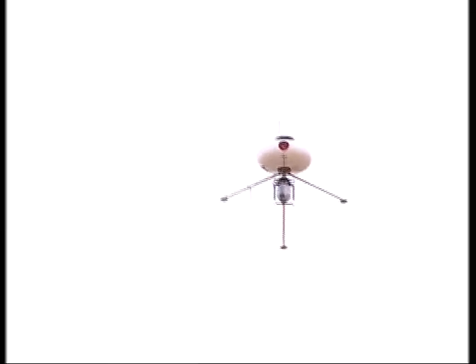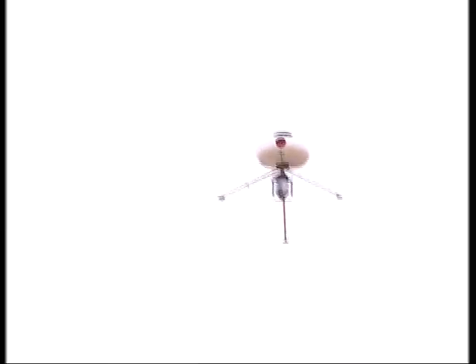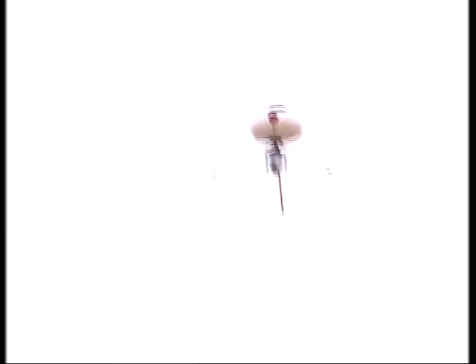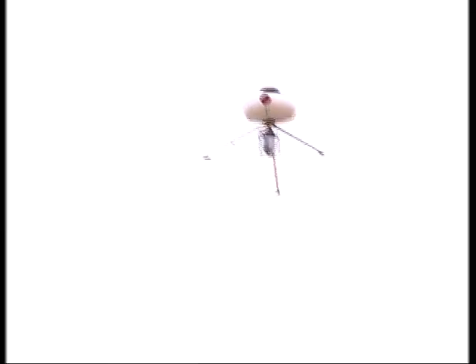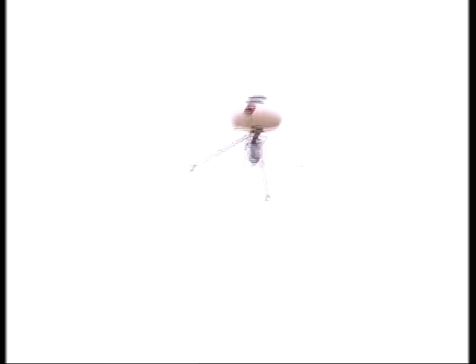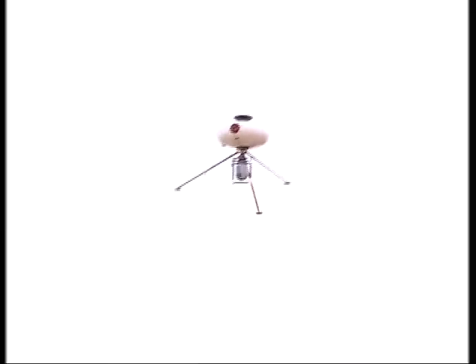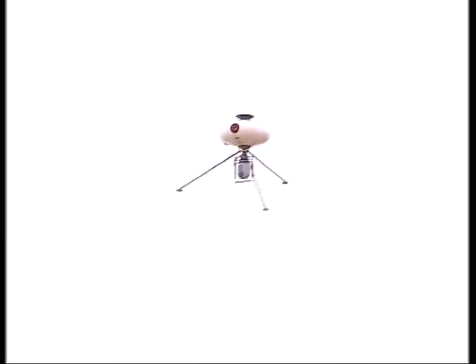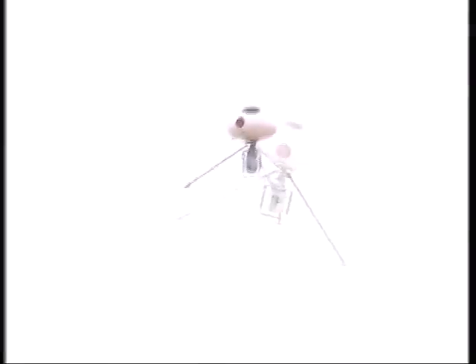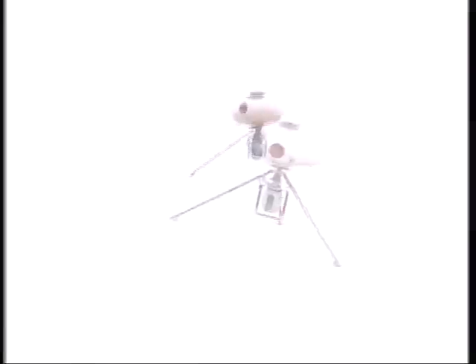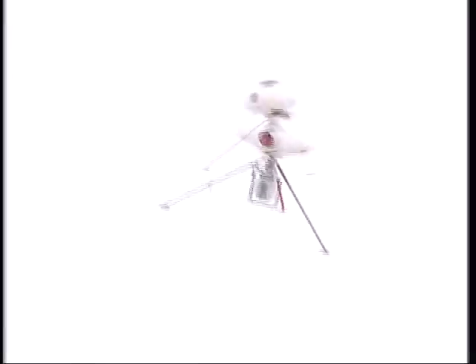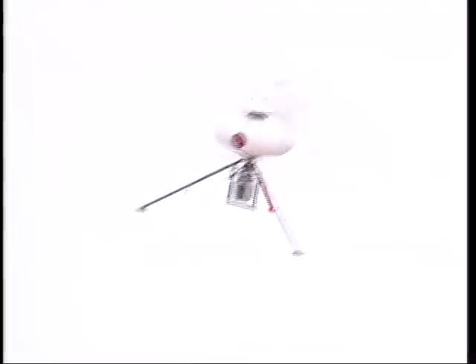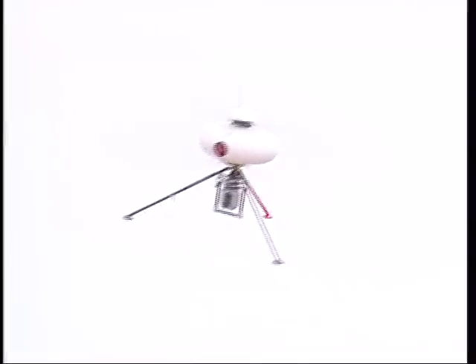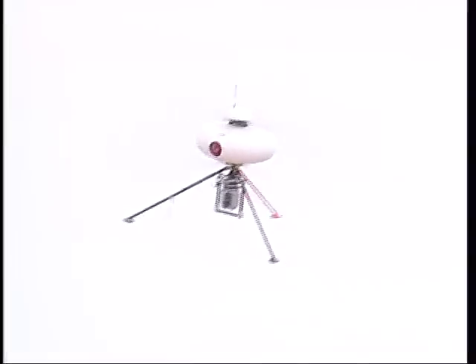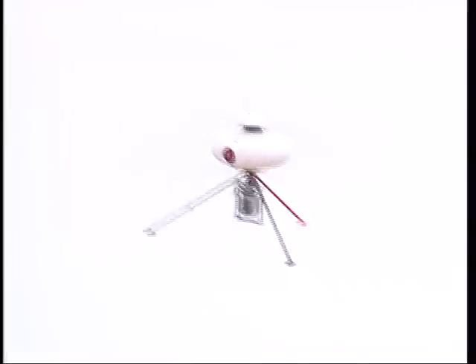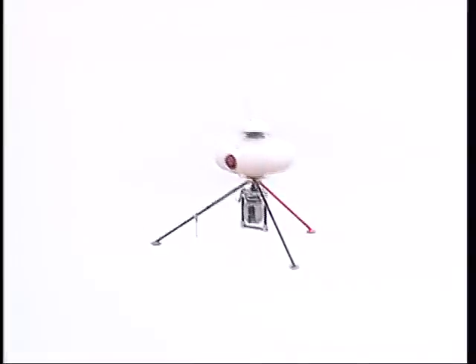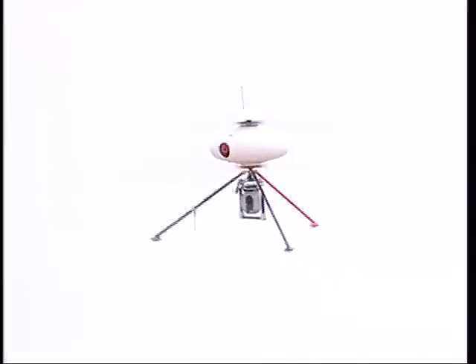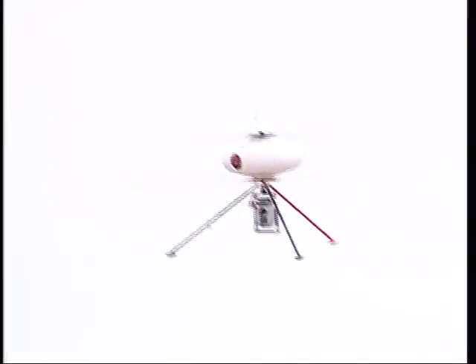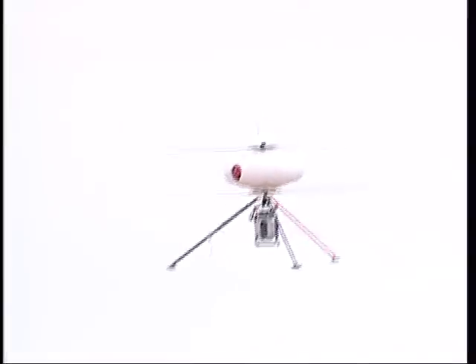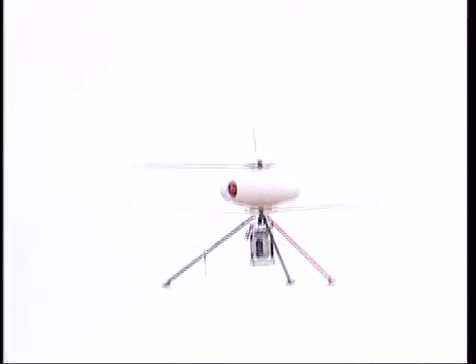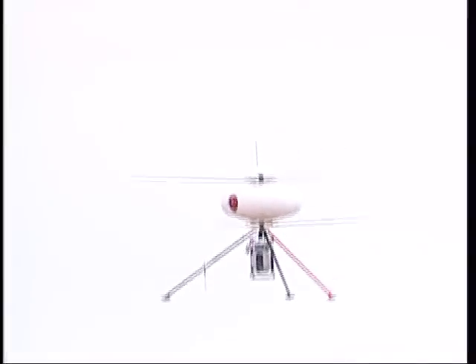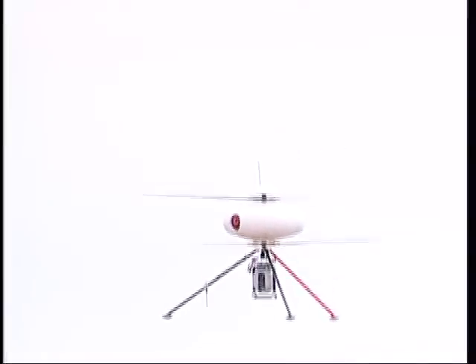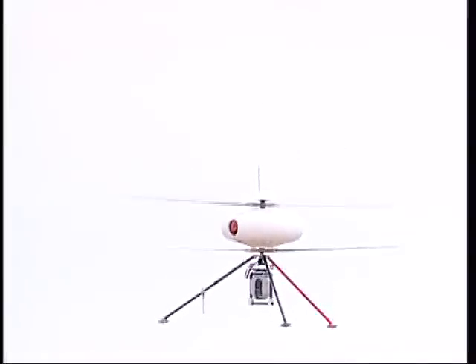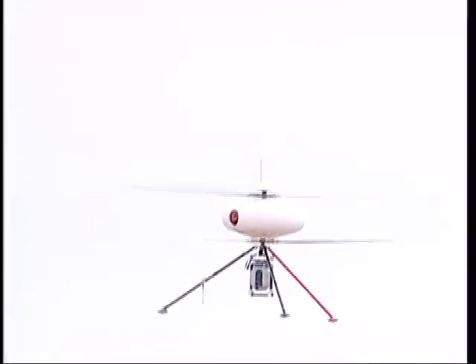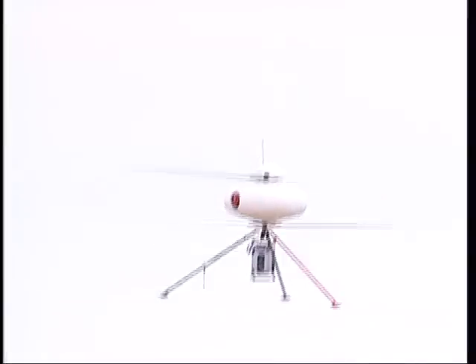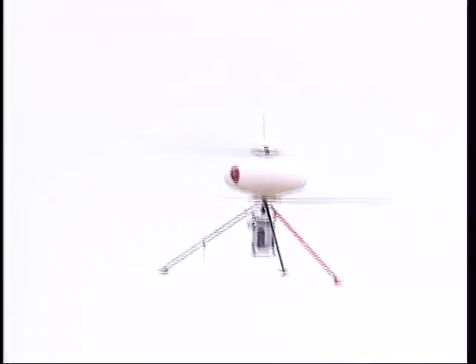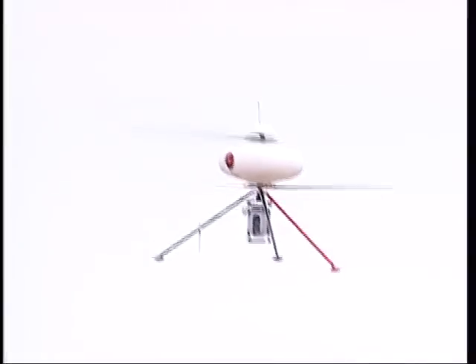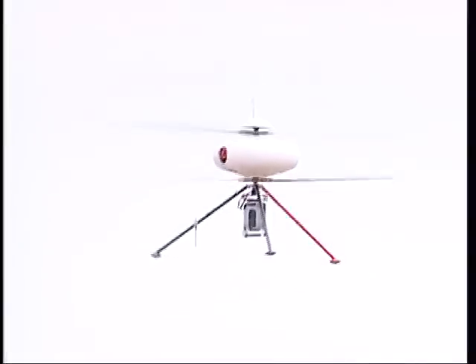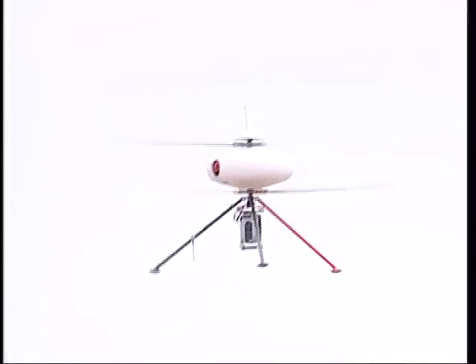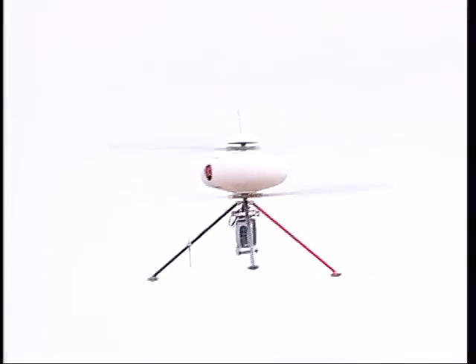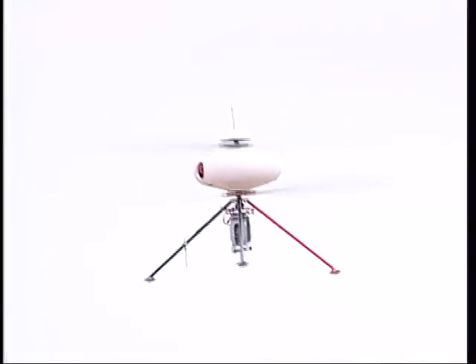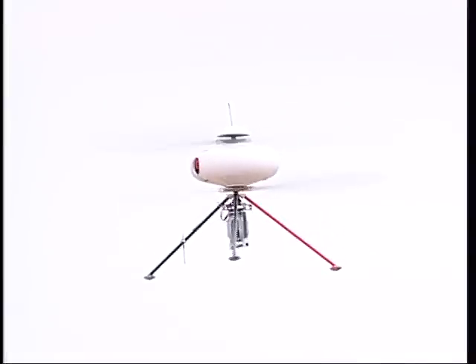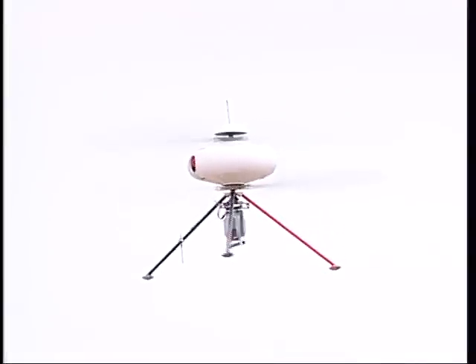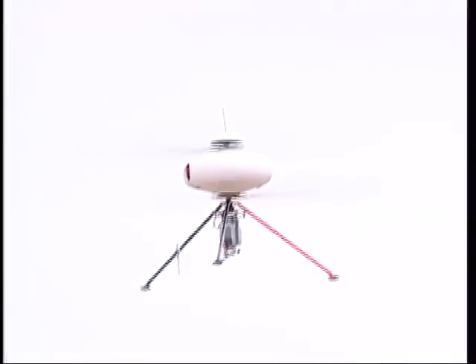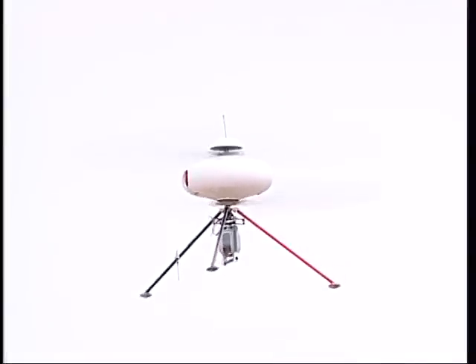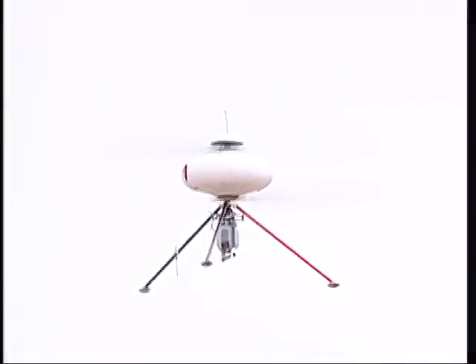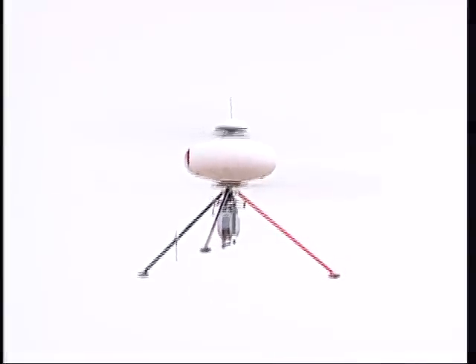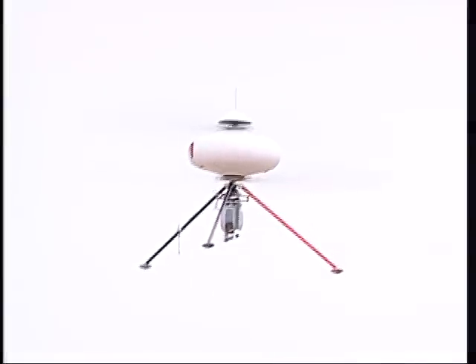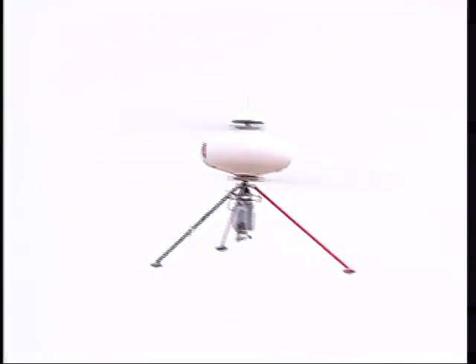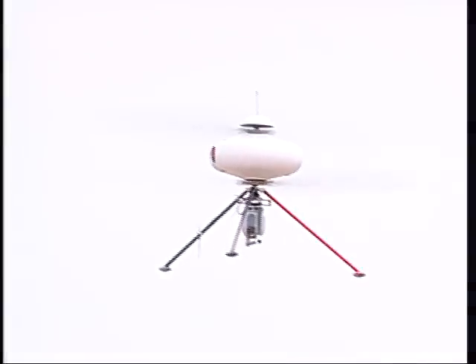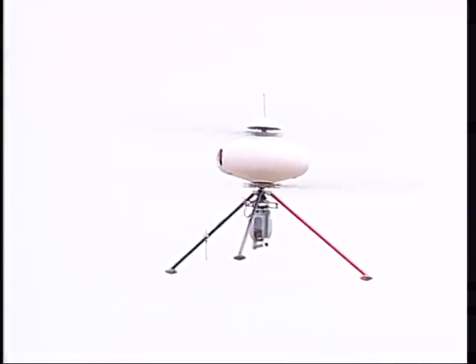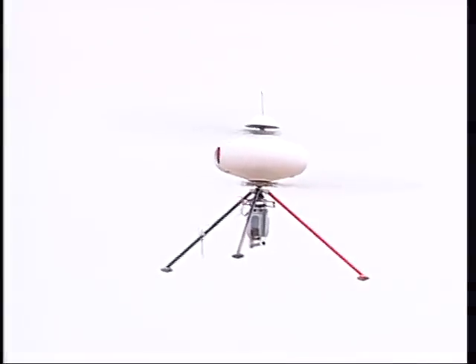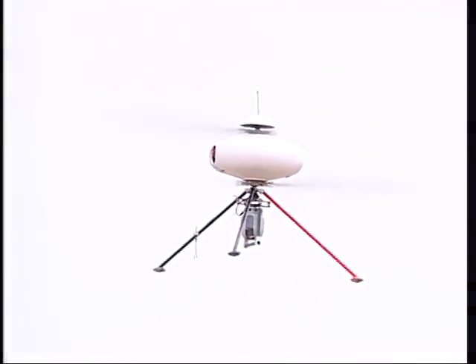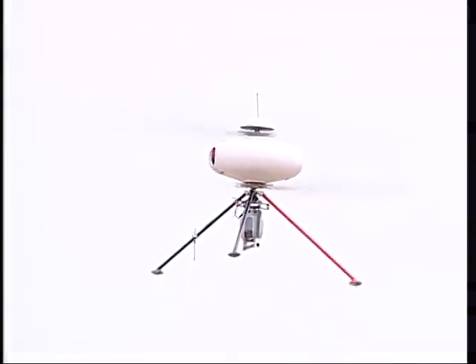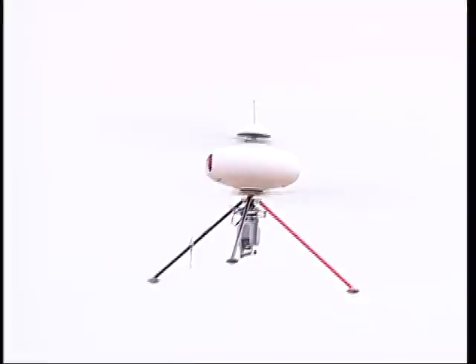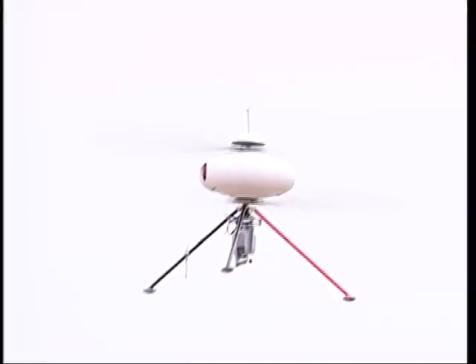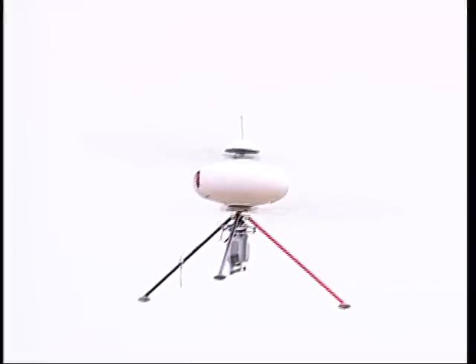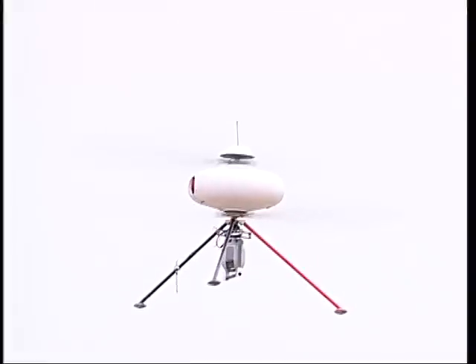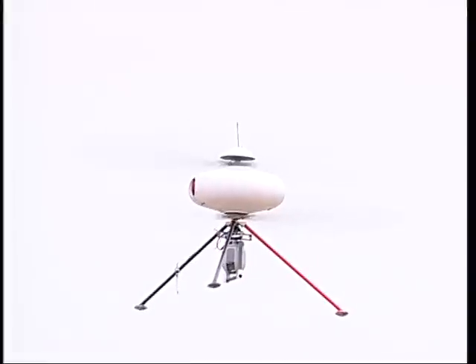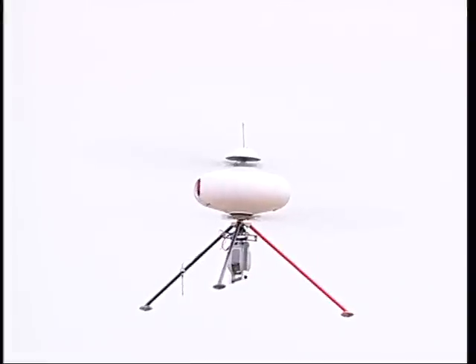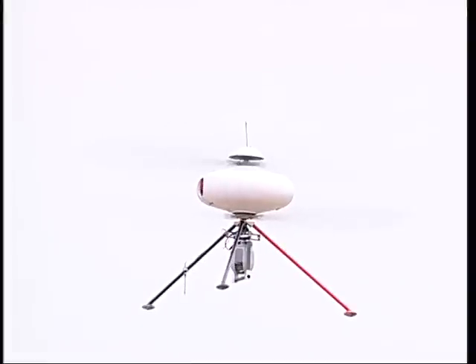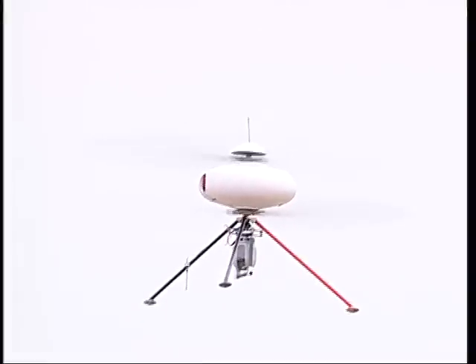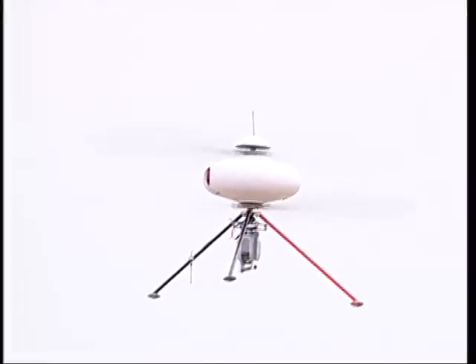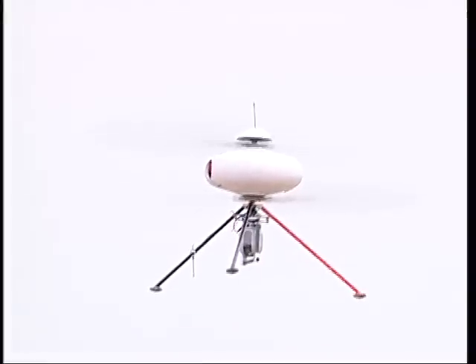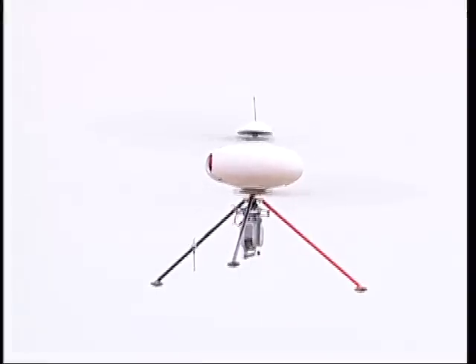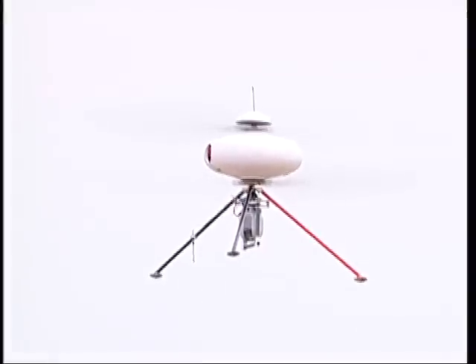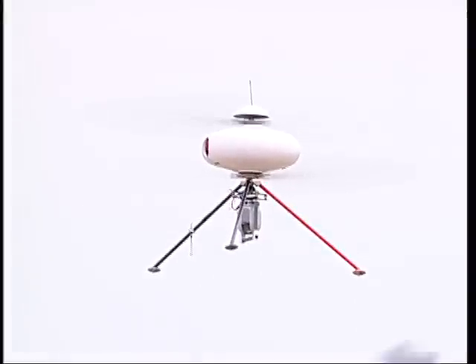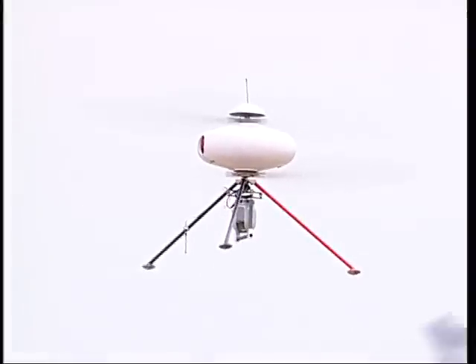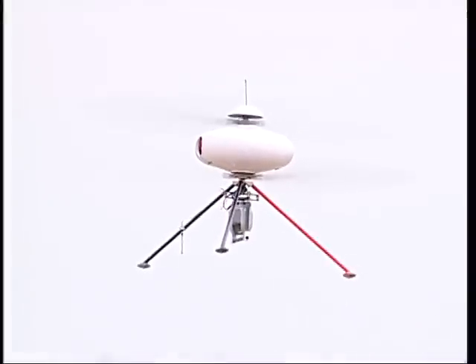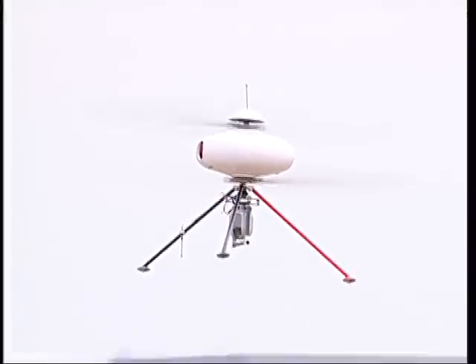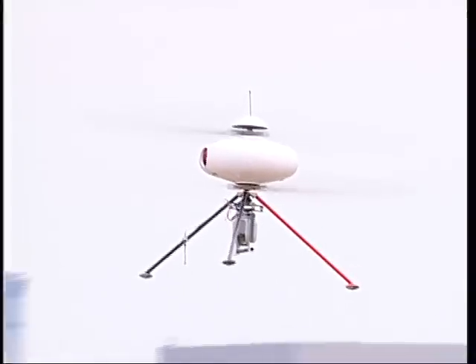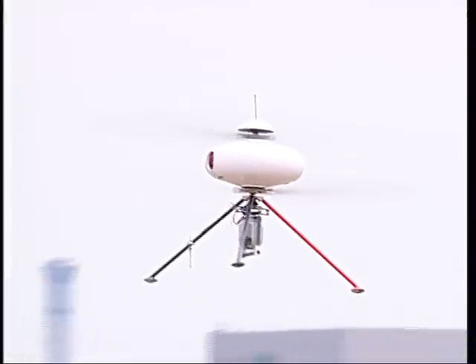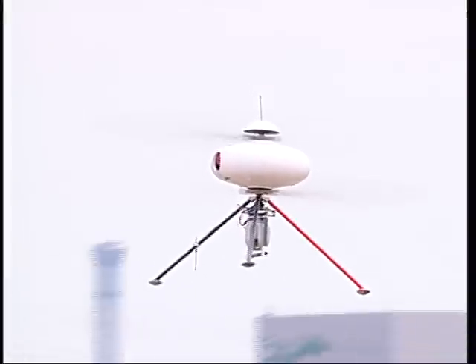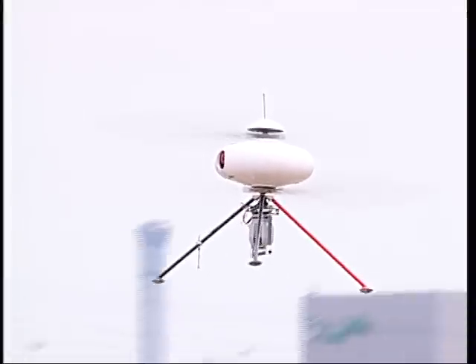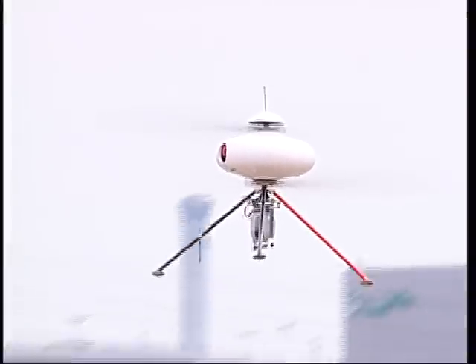The UAV is very simple to use and five days of training are enough to learn to use it confidently and safely.